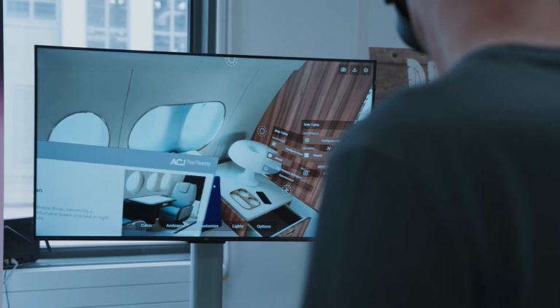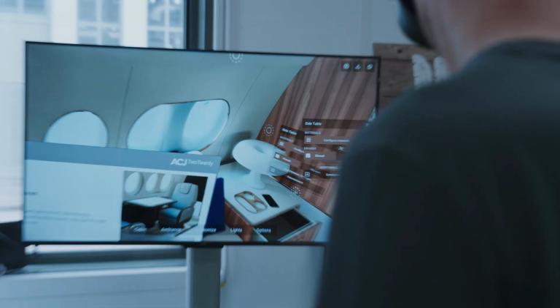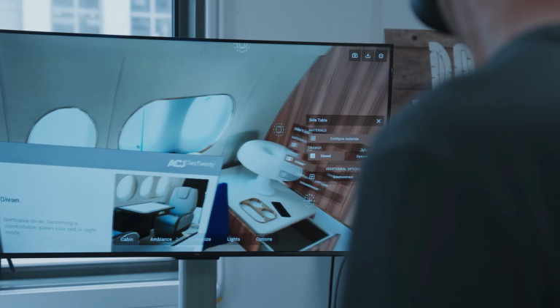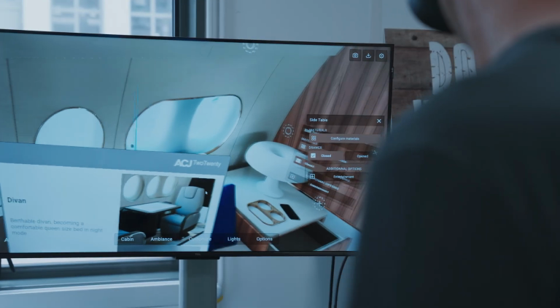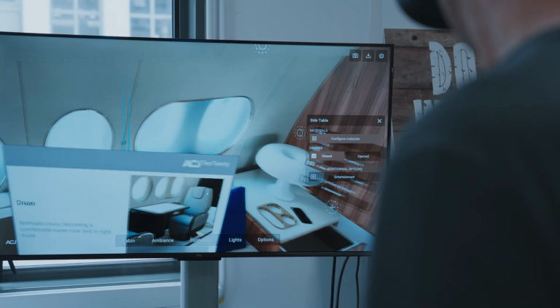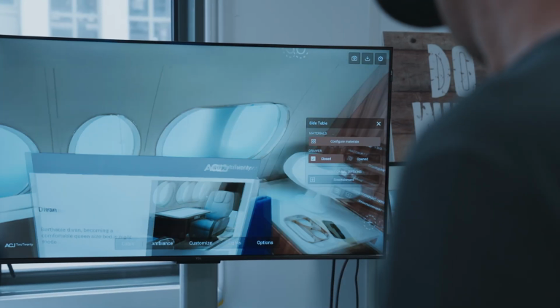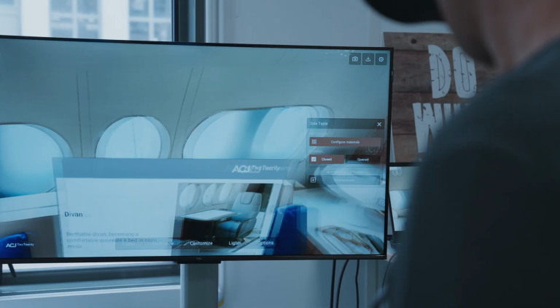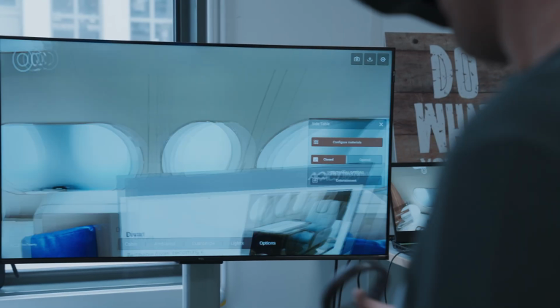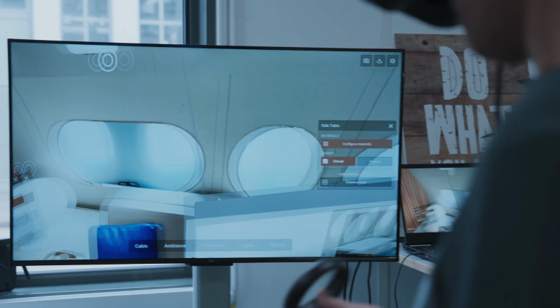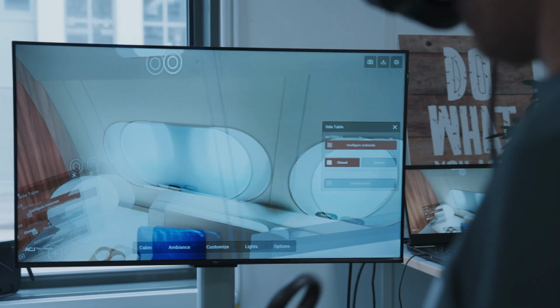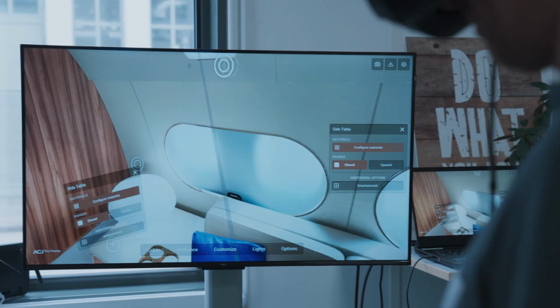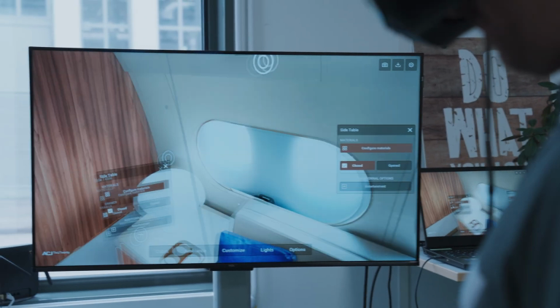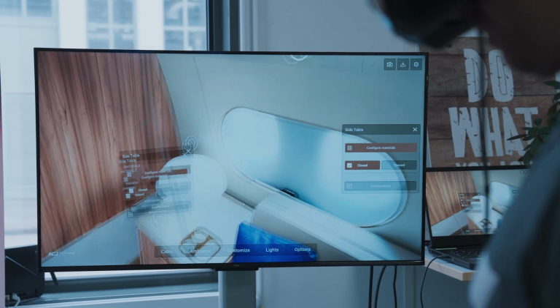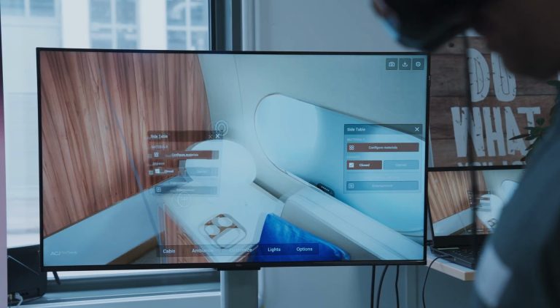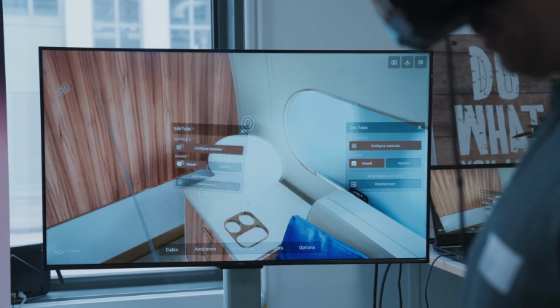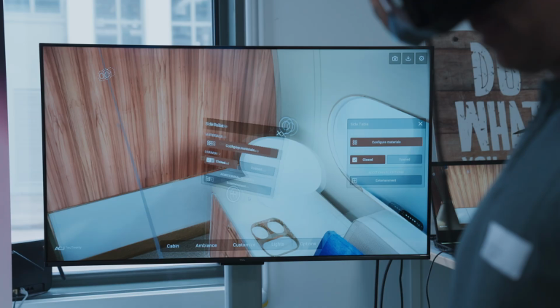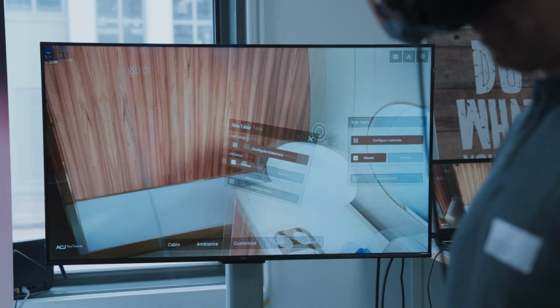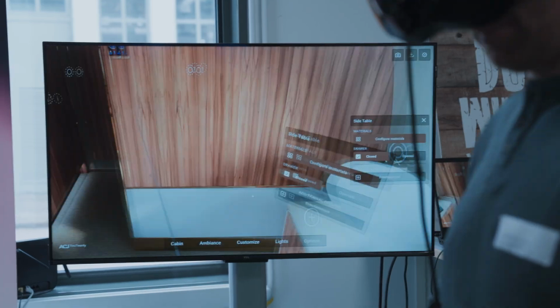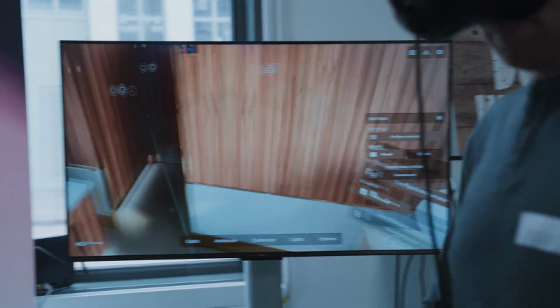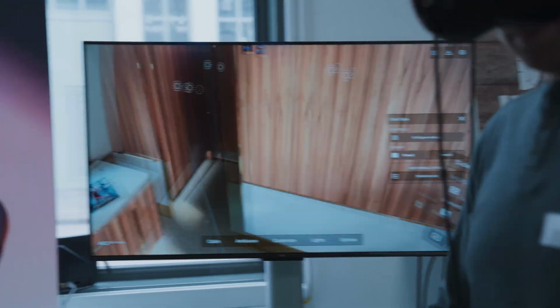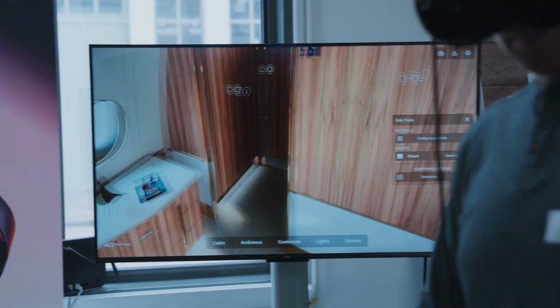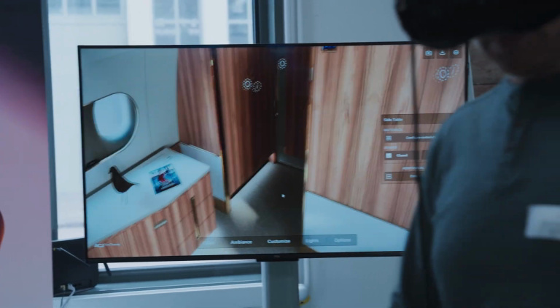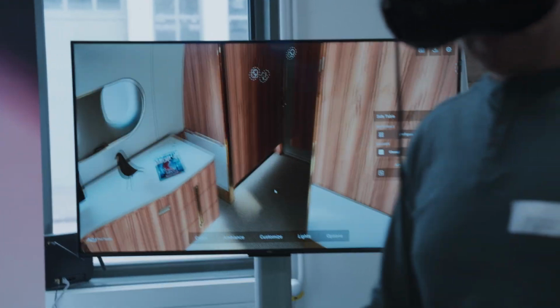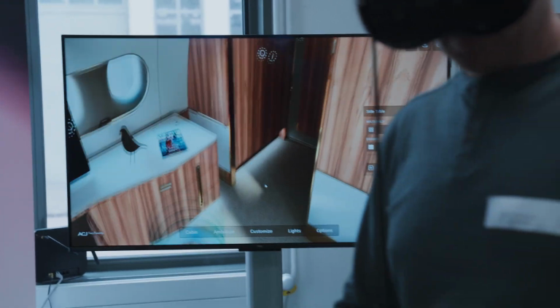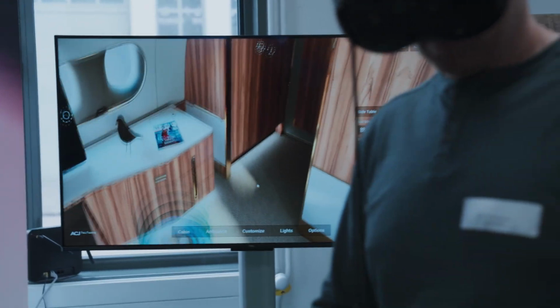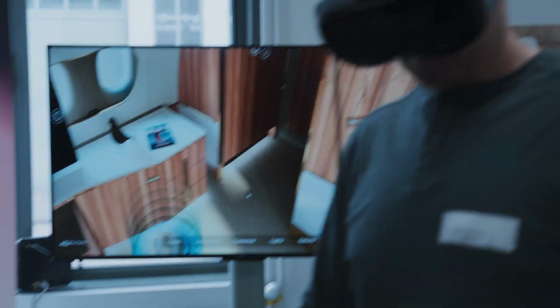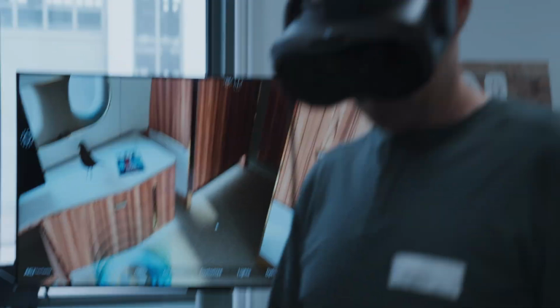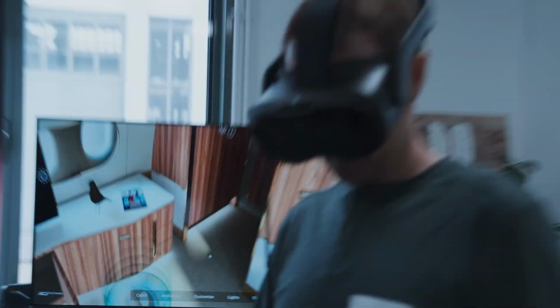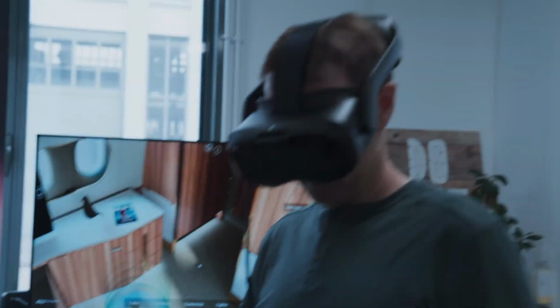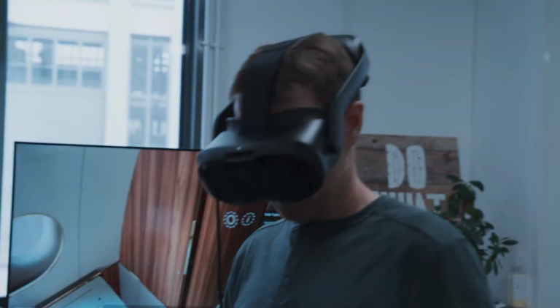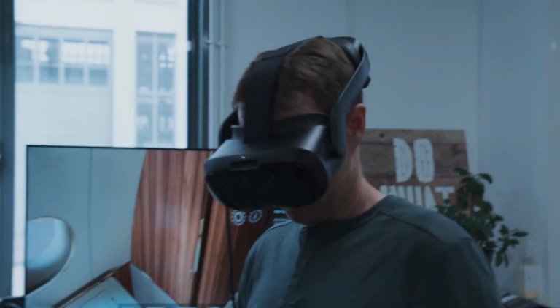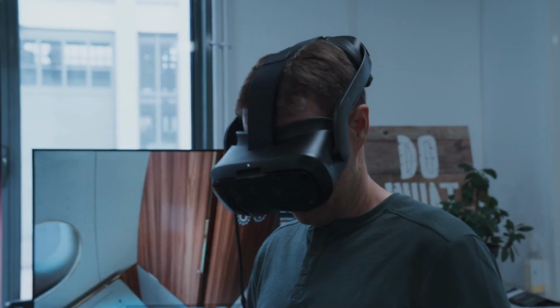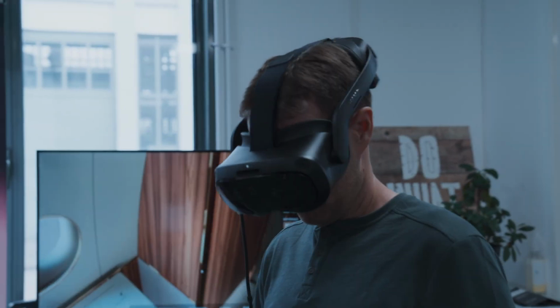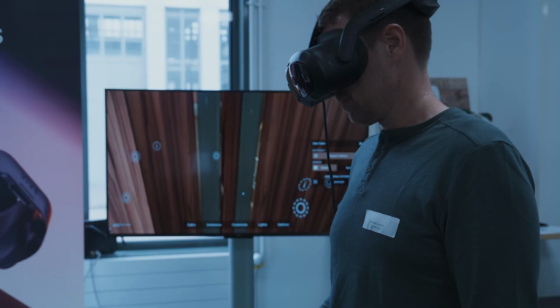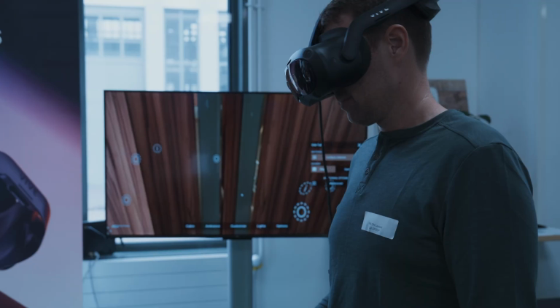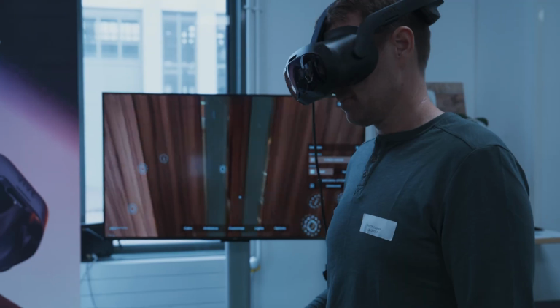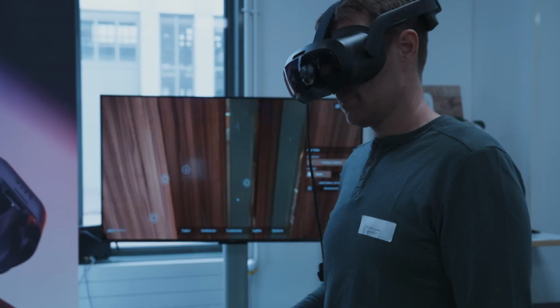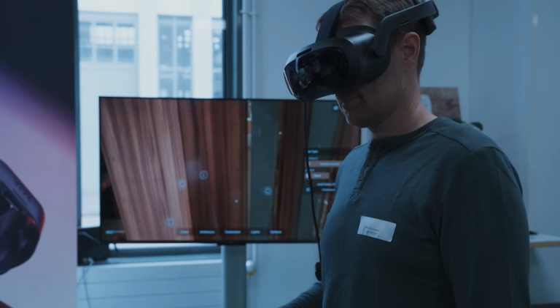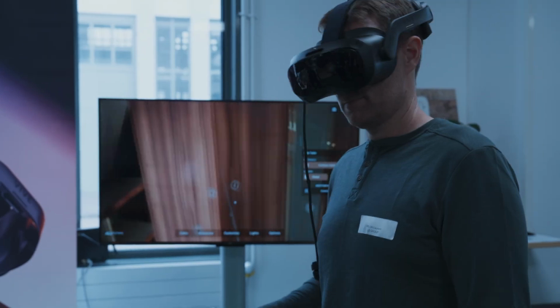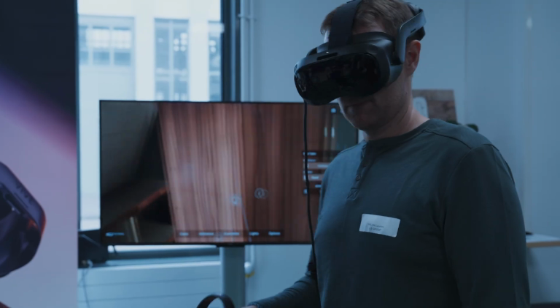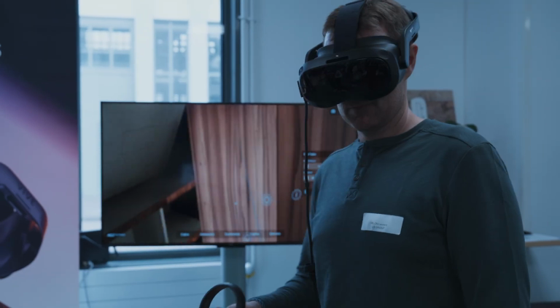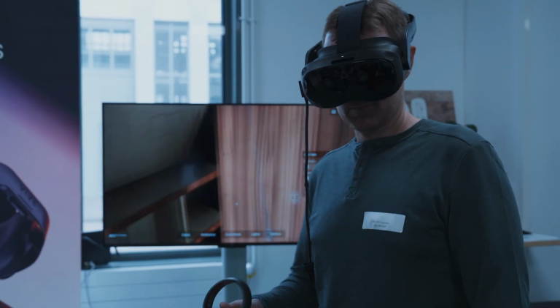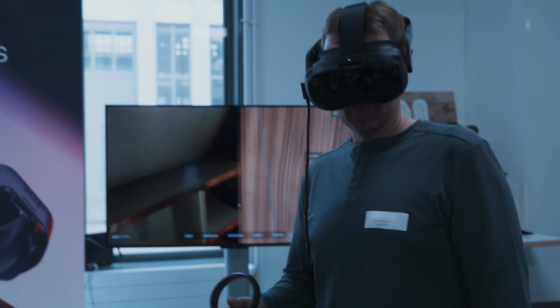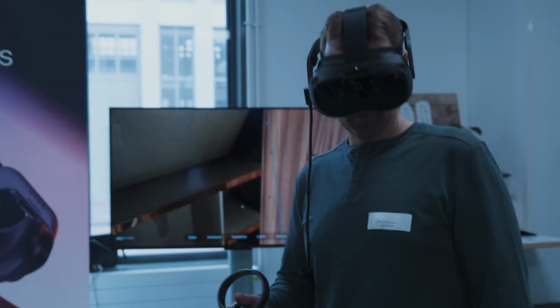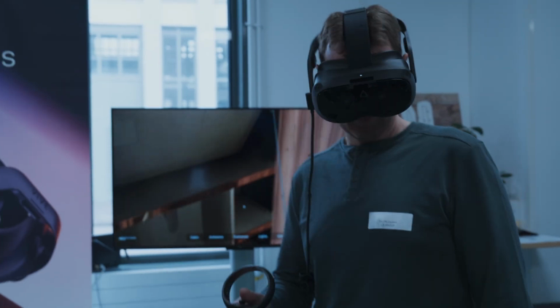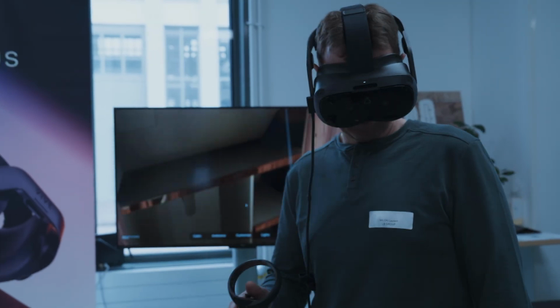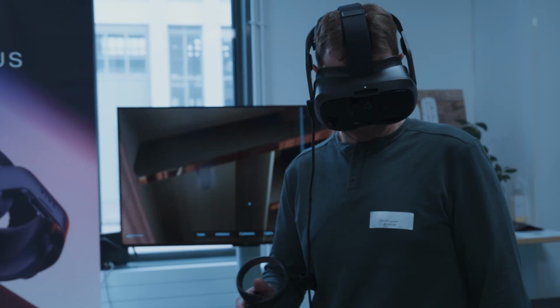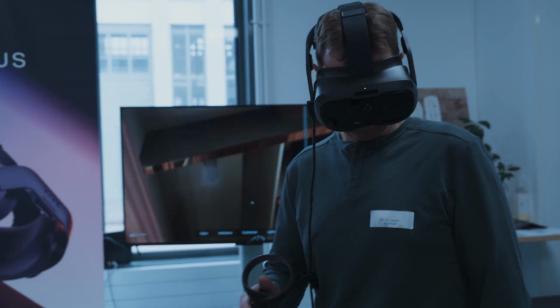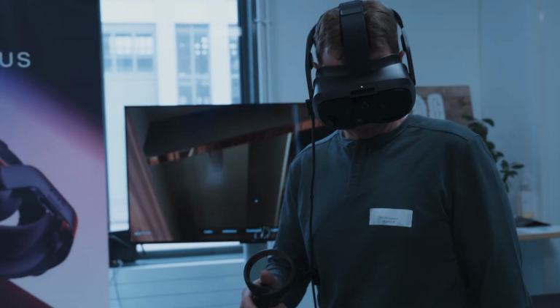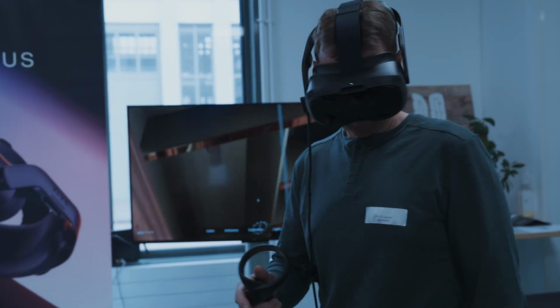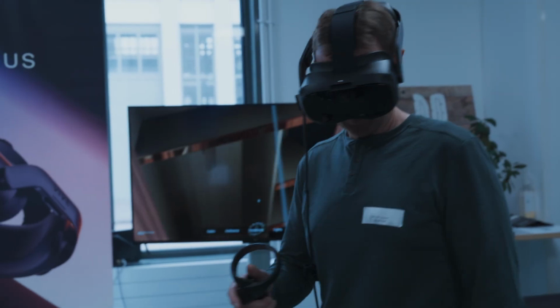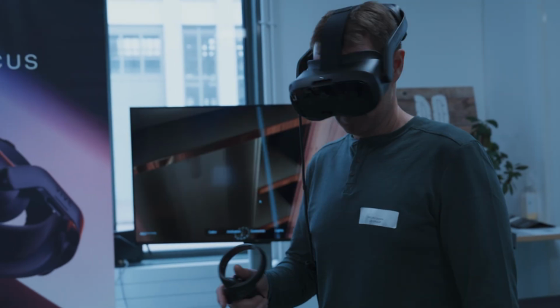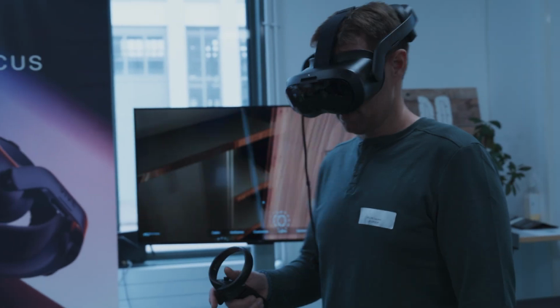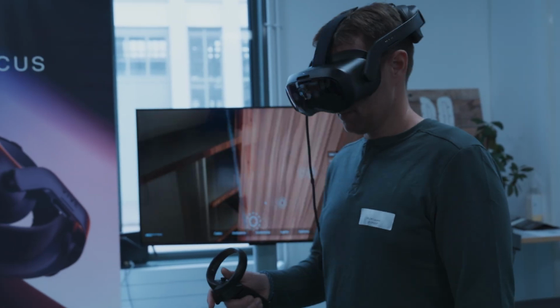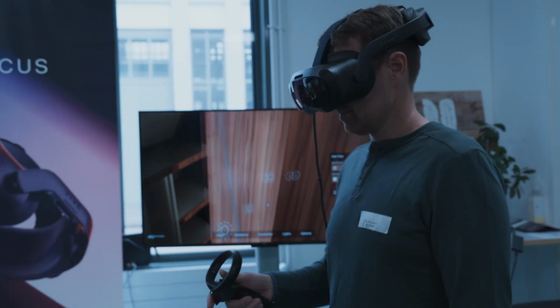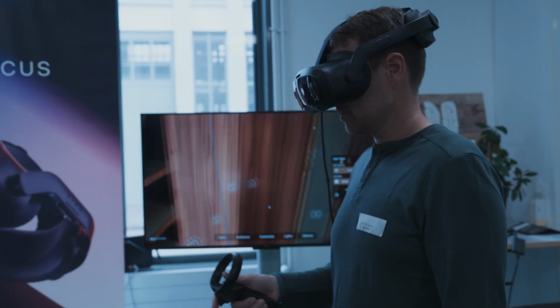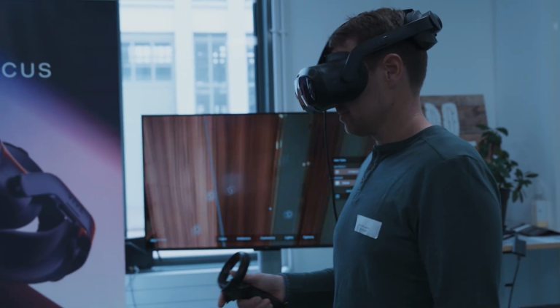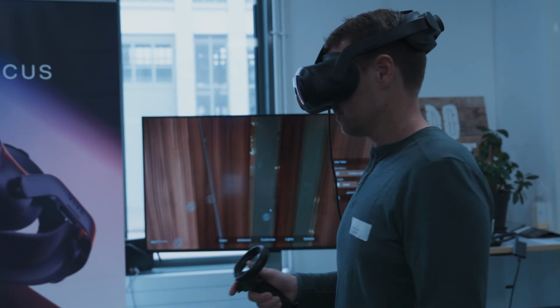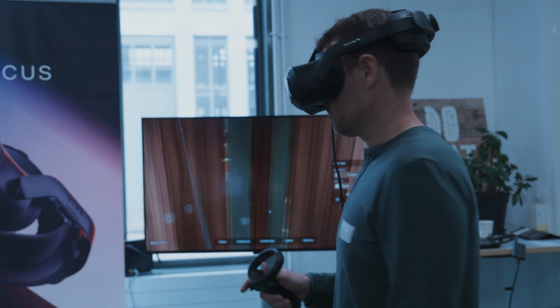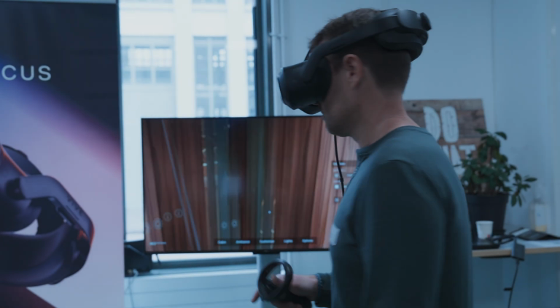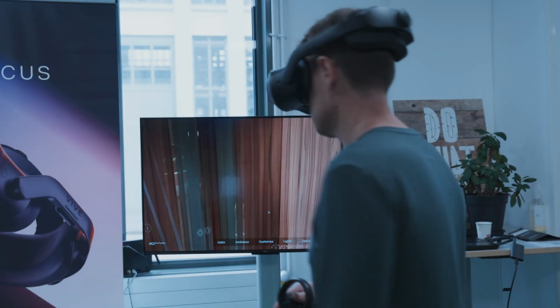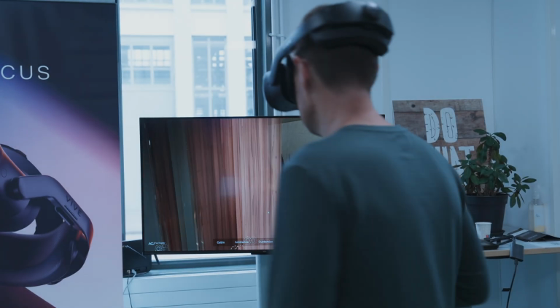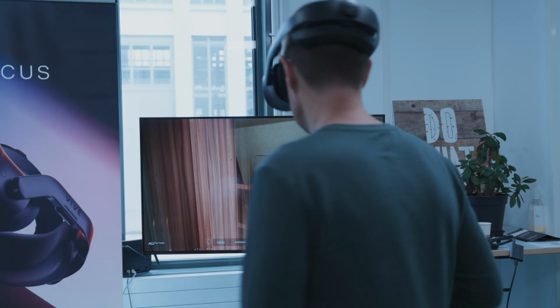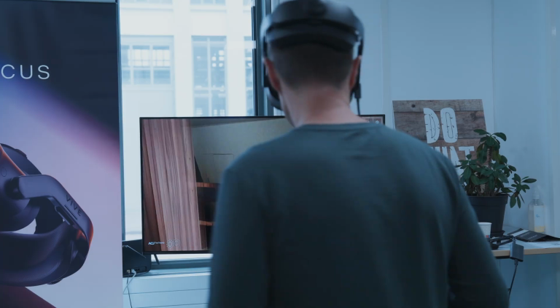LS Group's mission was to develop the configurators and showcase thousands of possibilities with very high-end rendering and visuals.